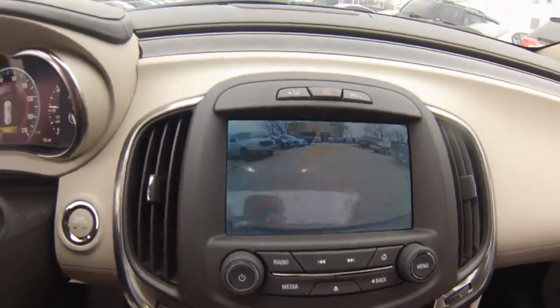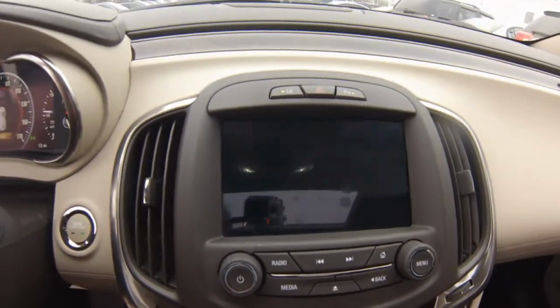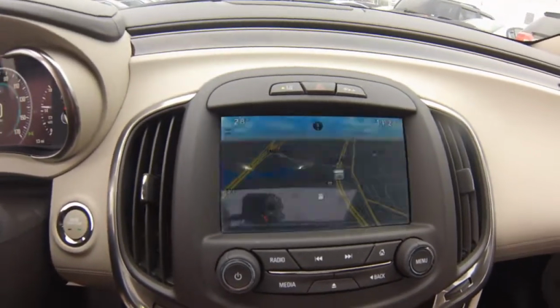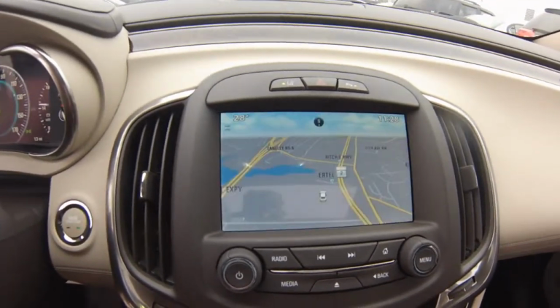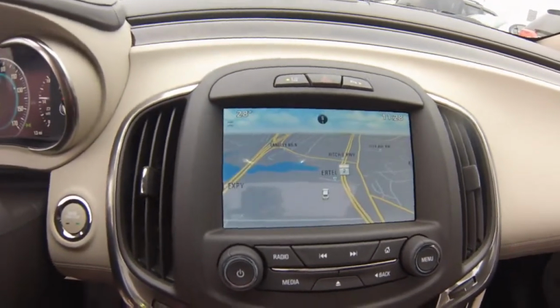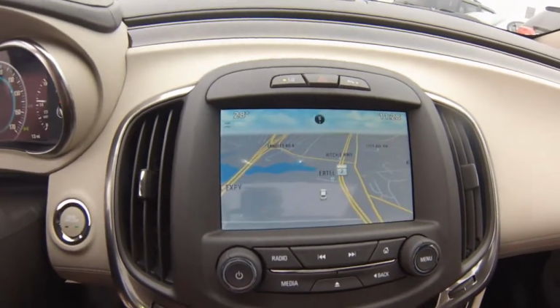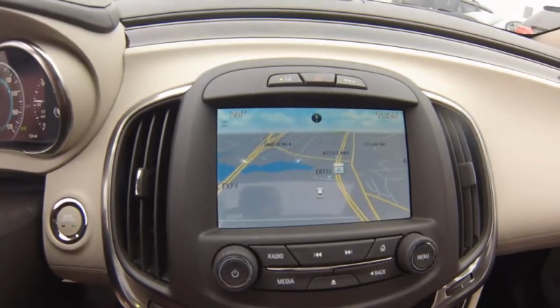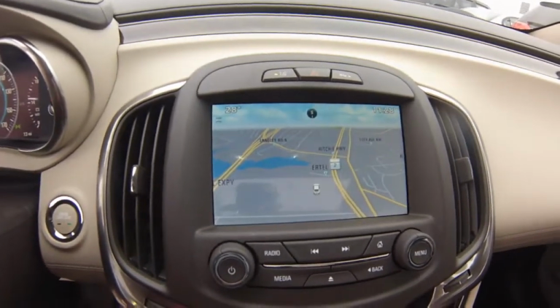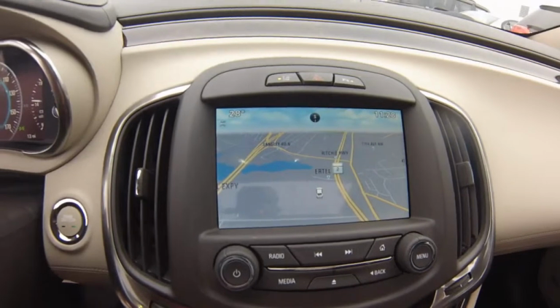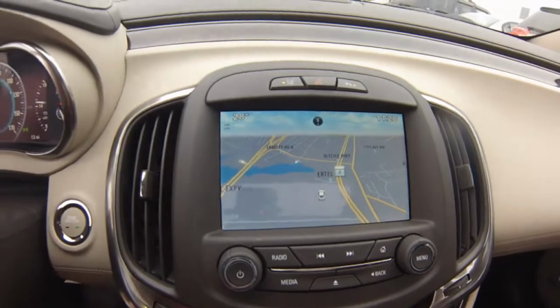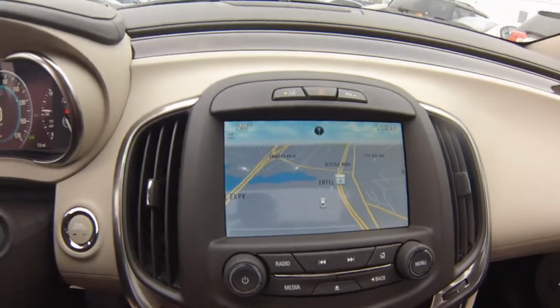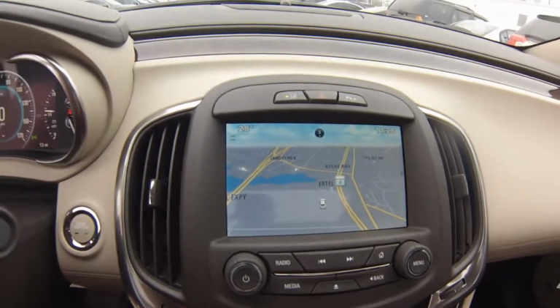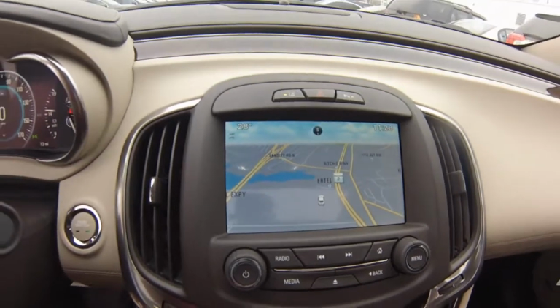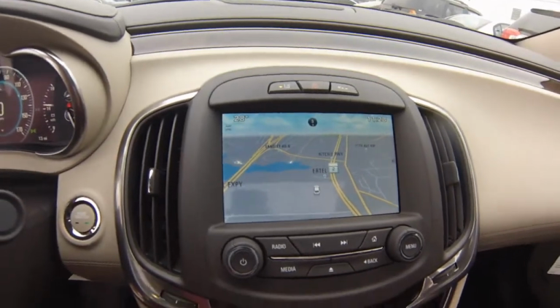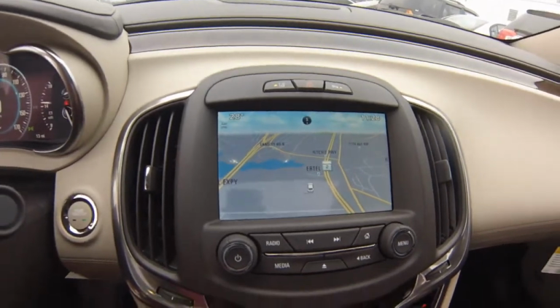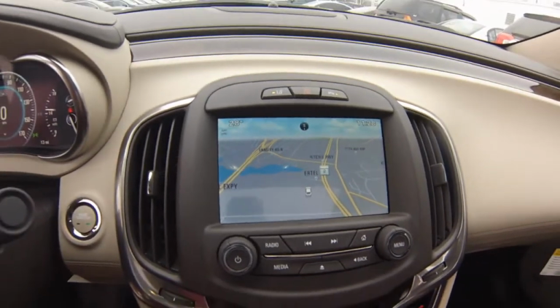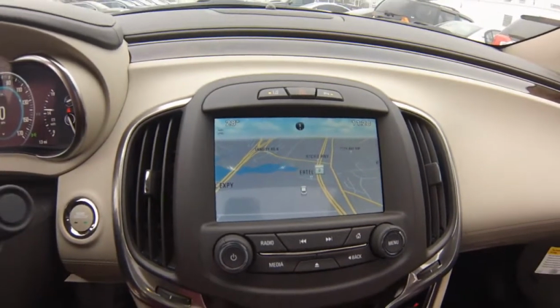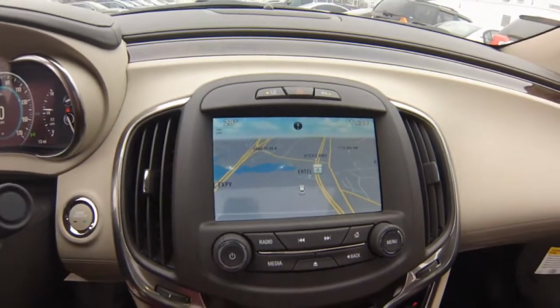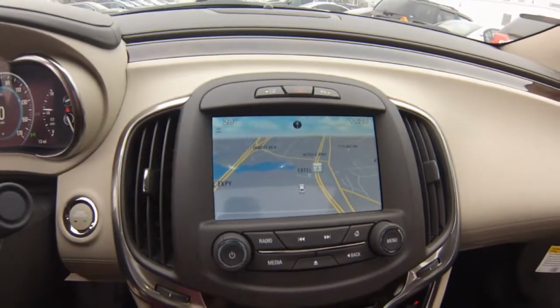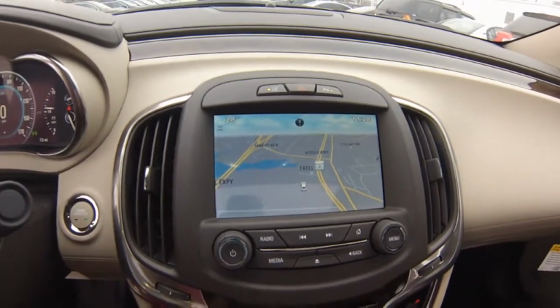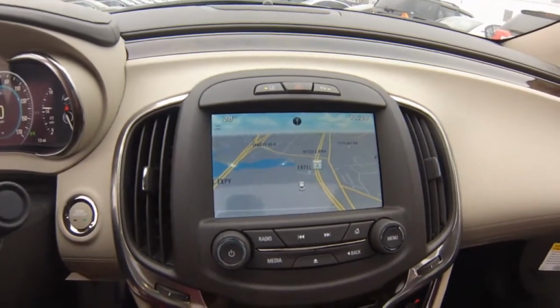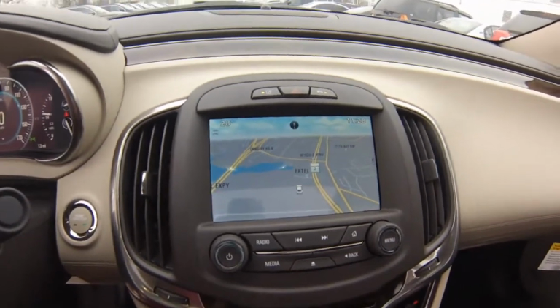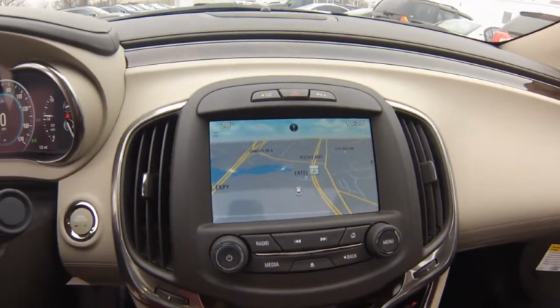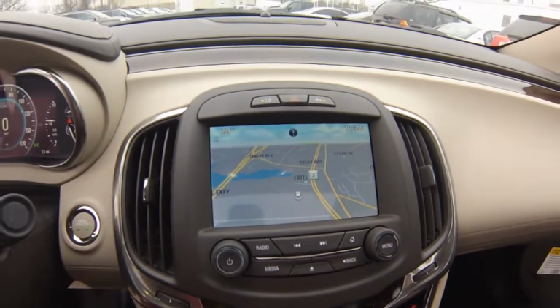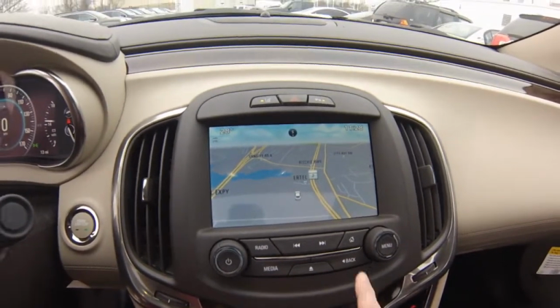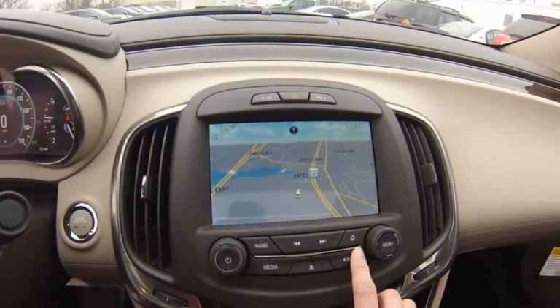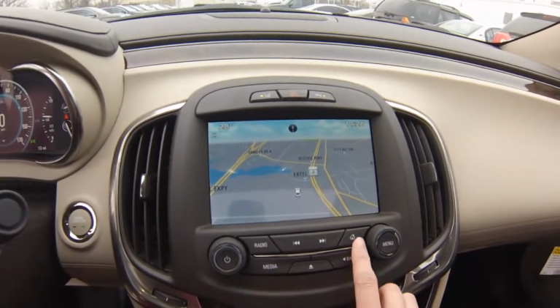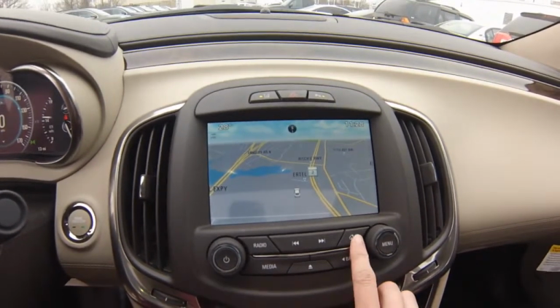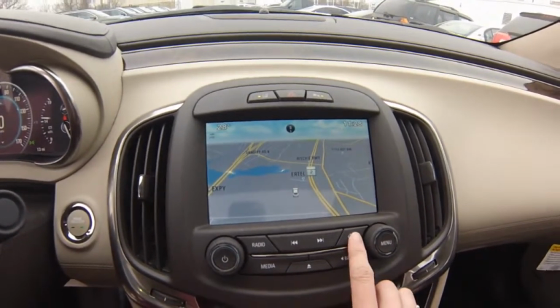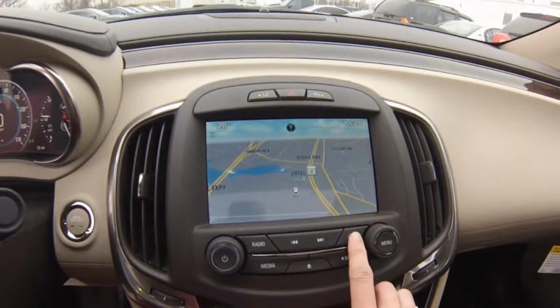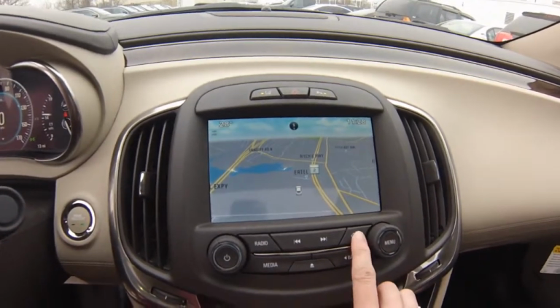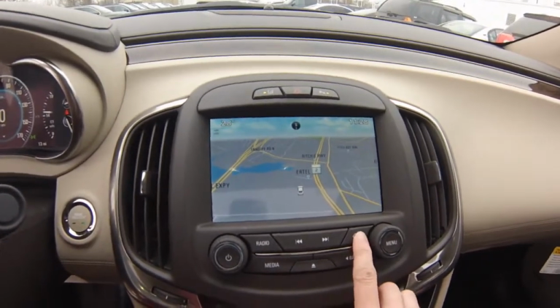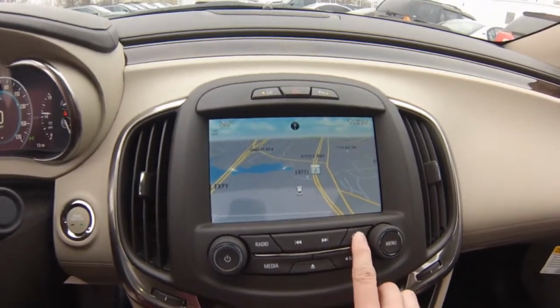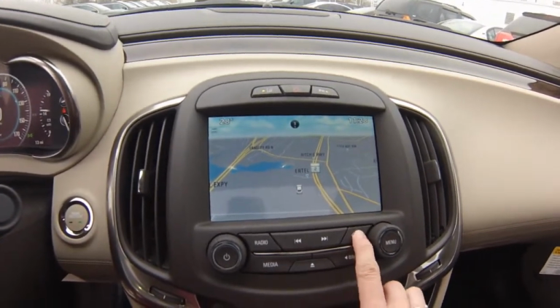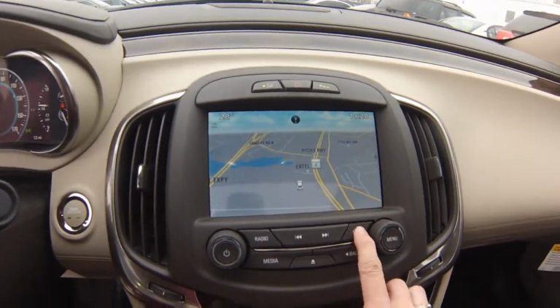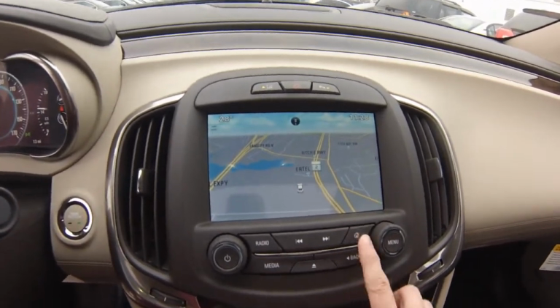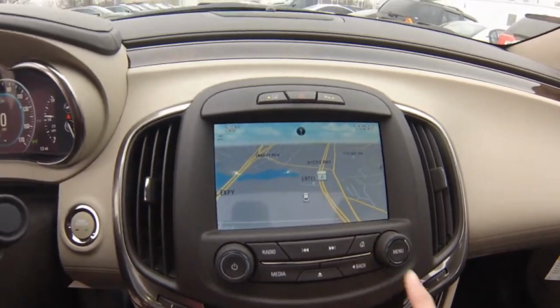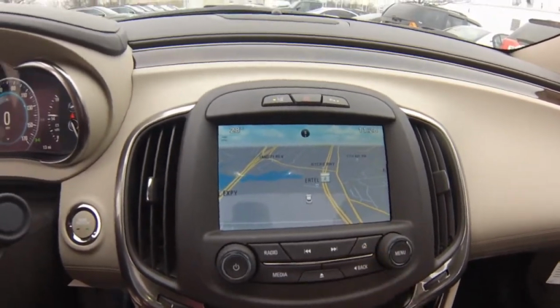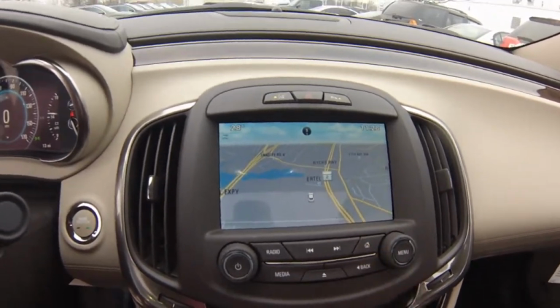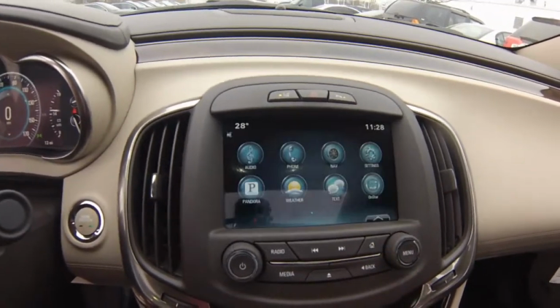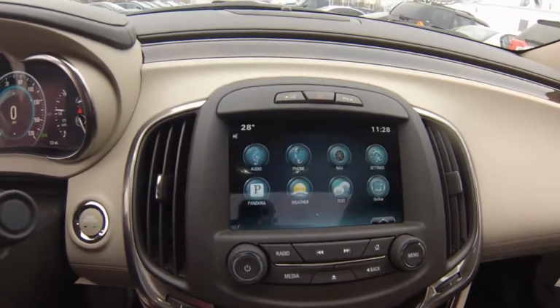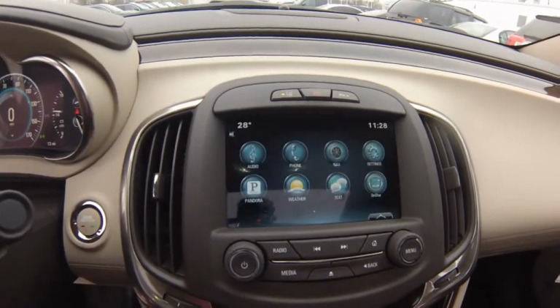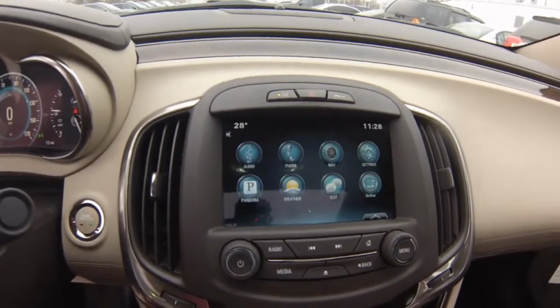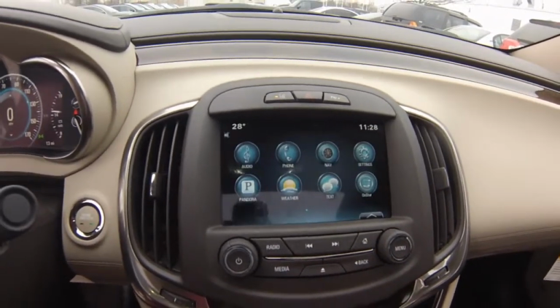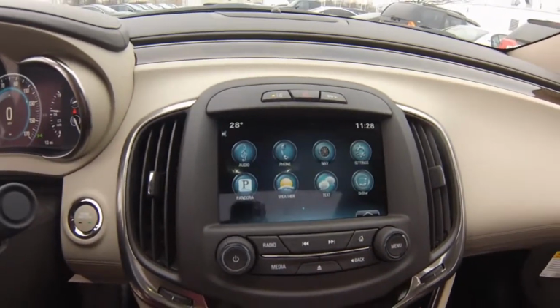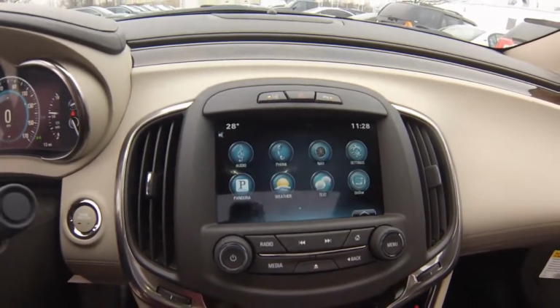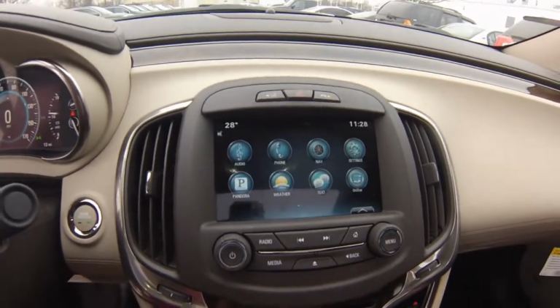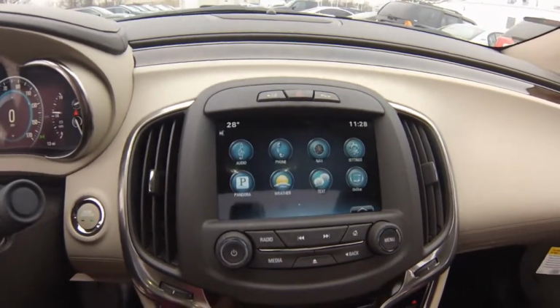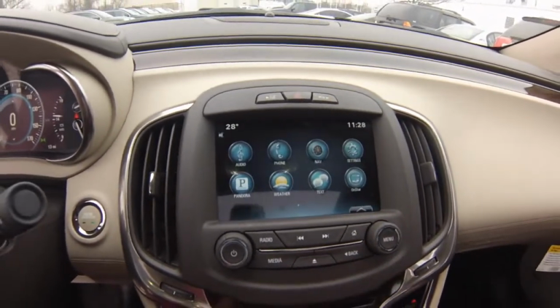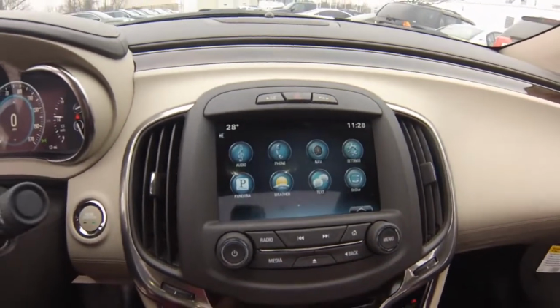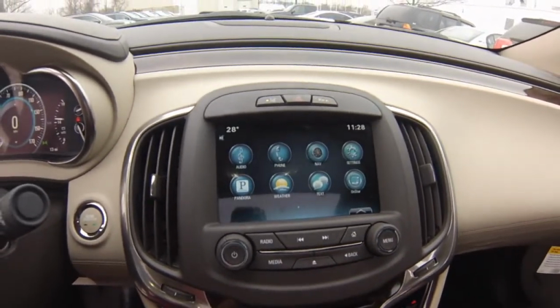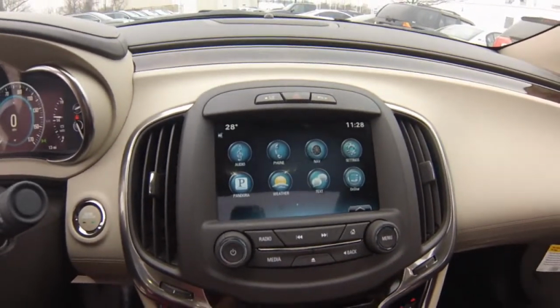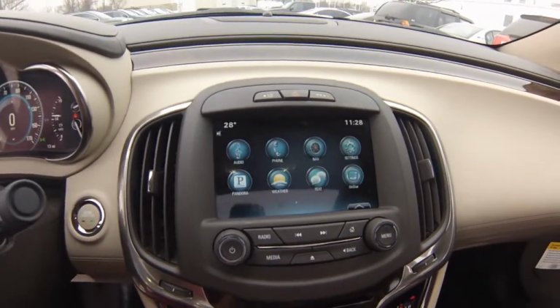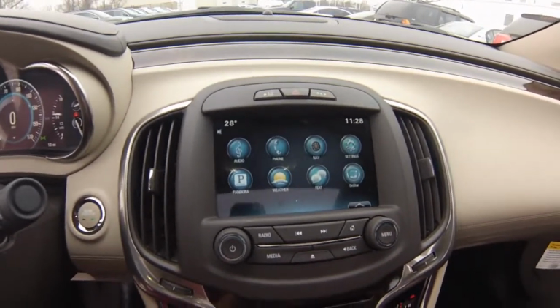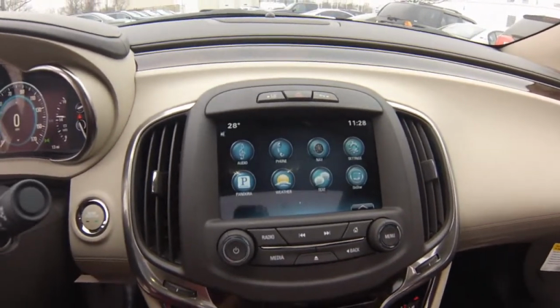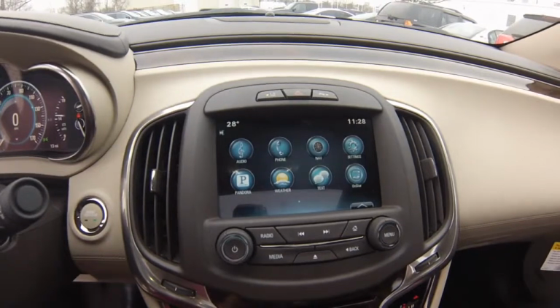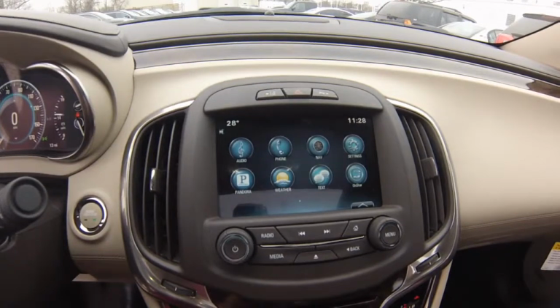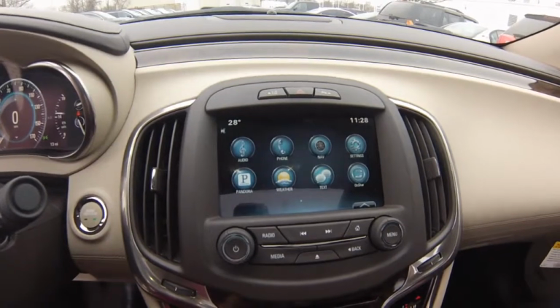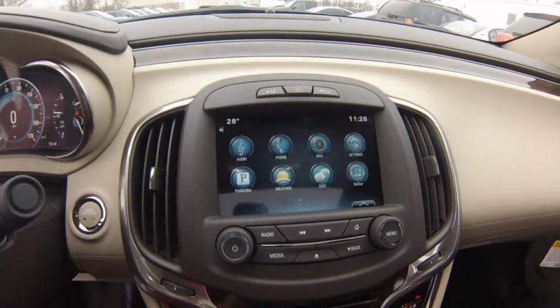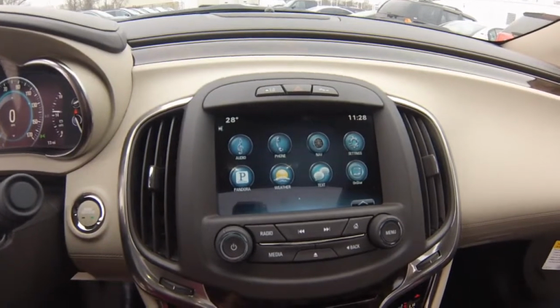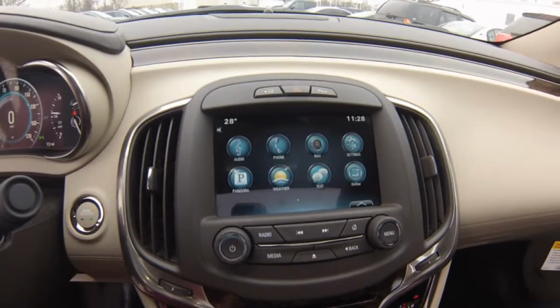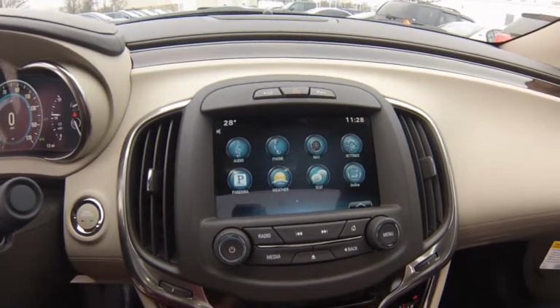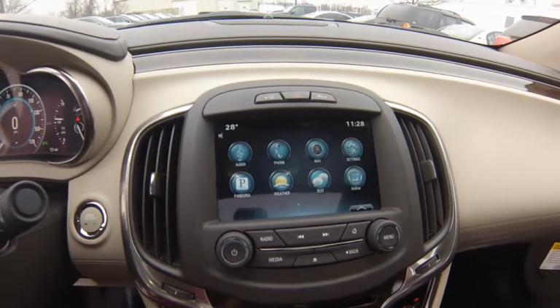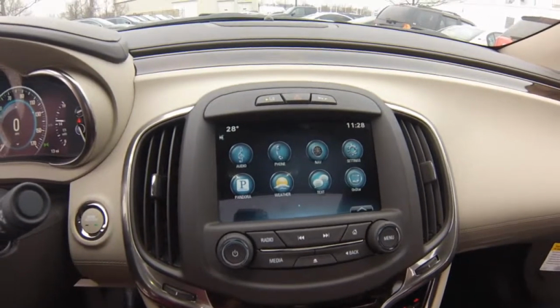Brand new for 2015, everyone can stay connected with the OnStar 4G LTE Wi-Fi hotspot.